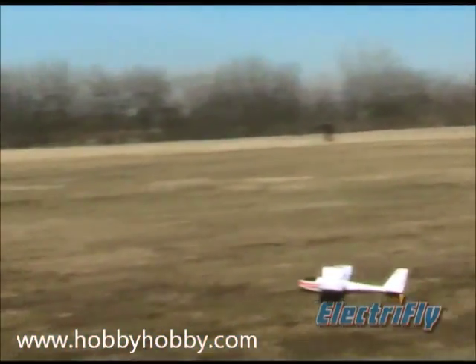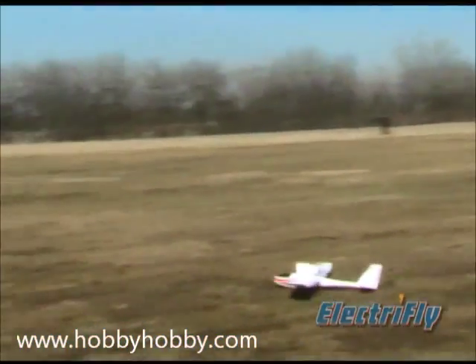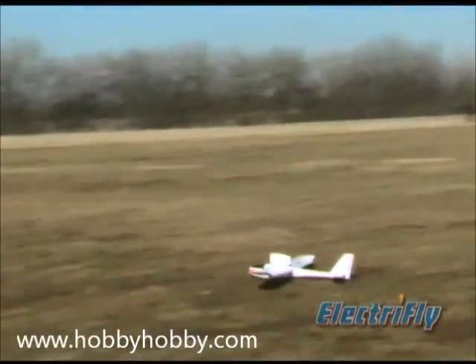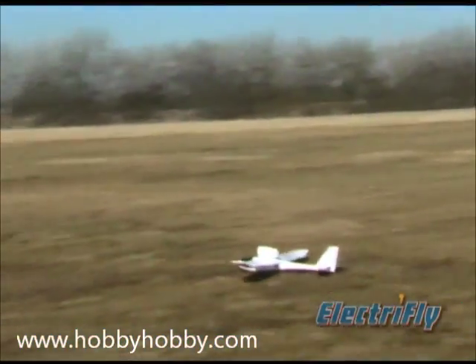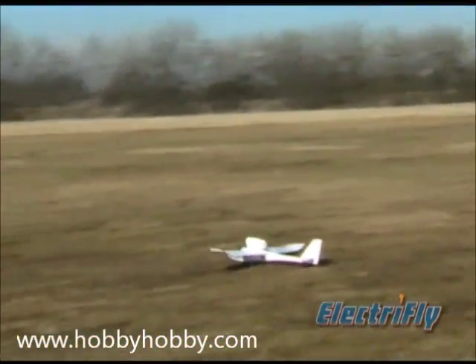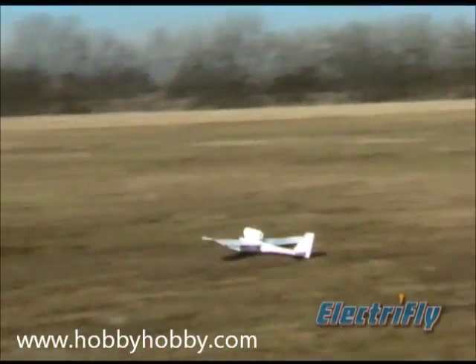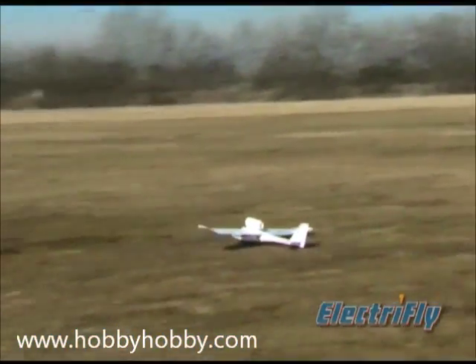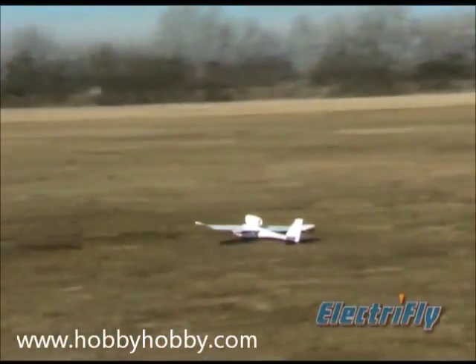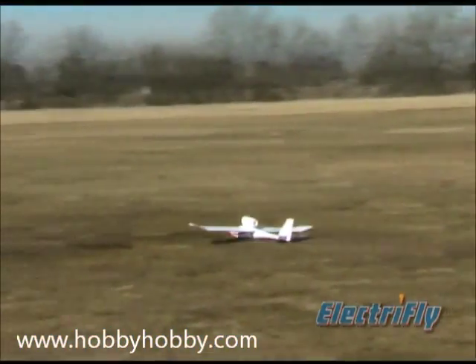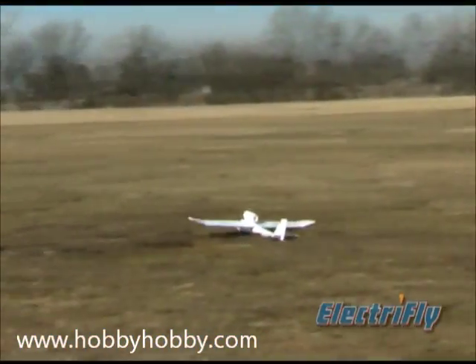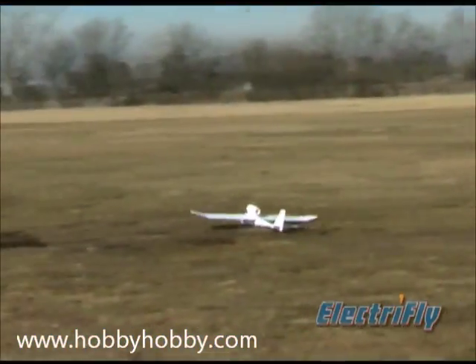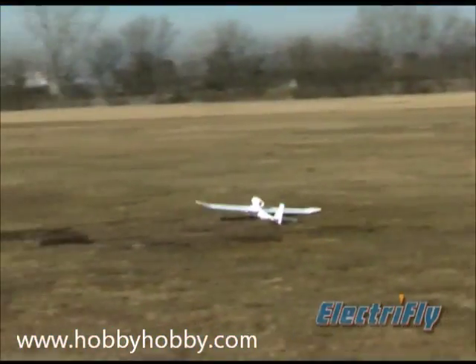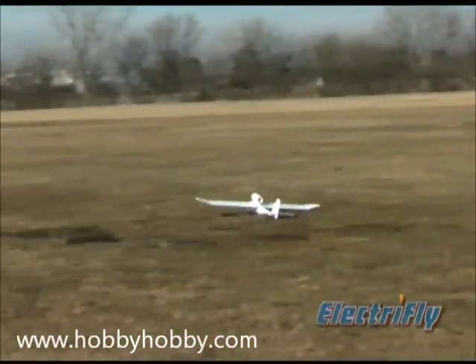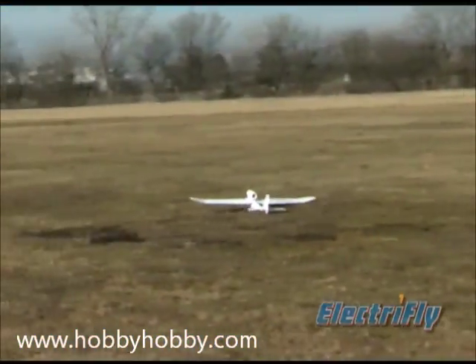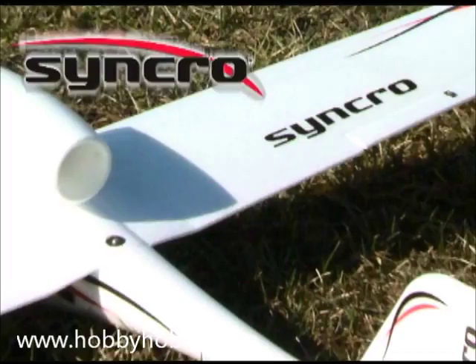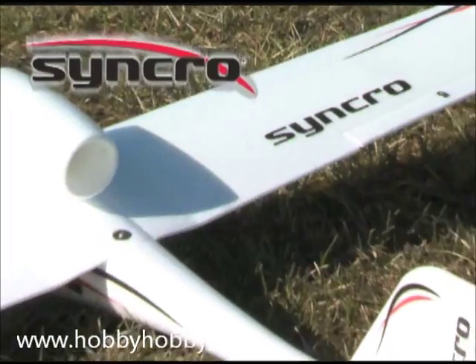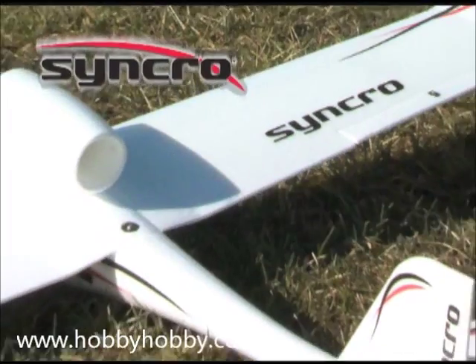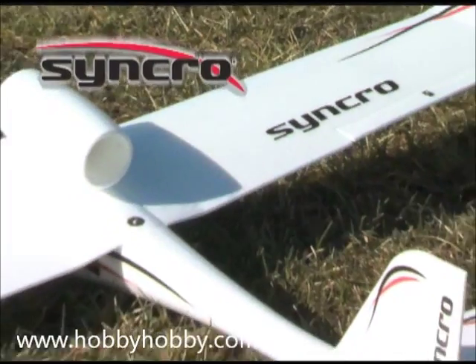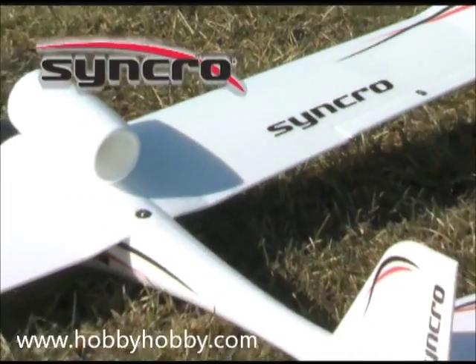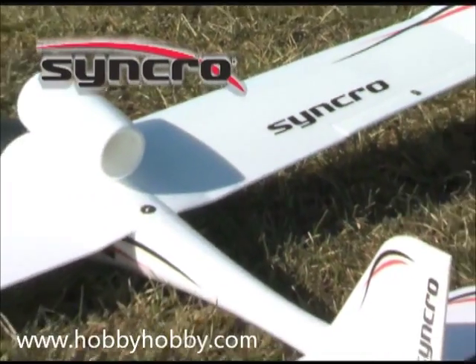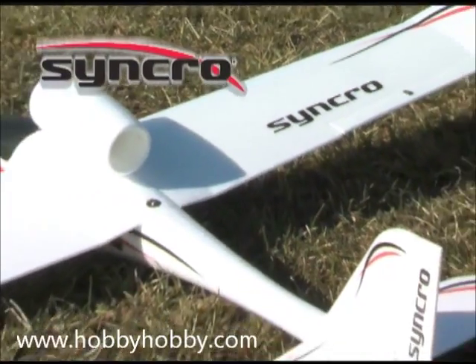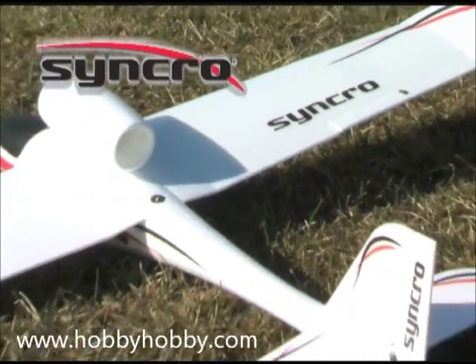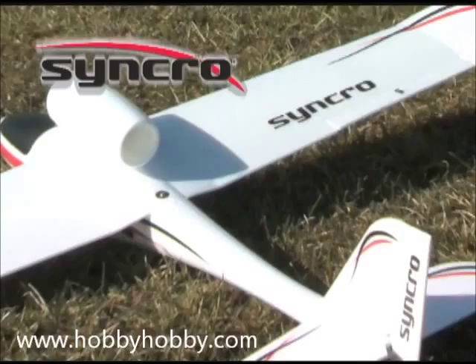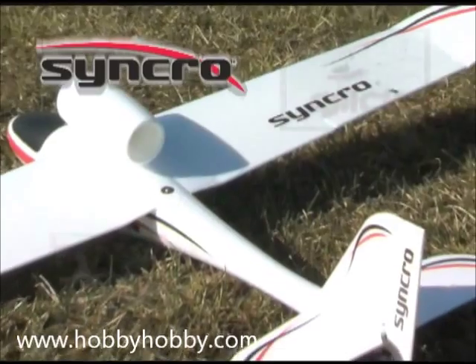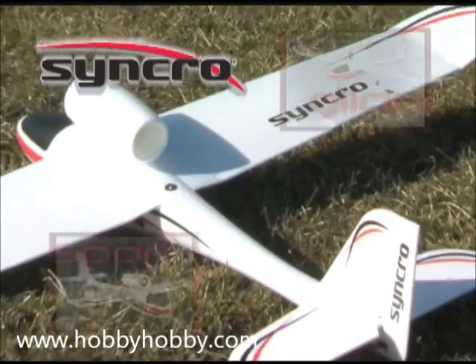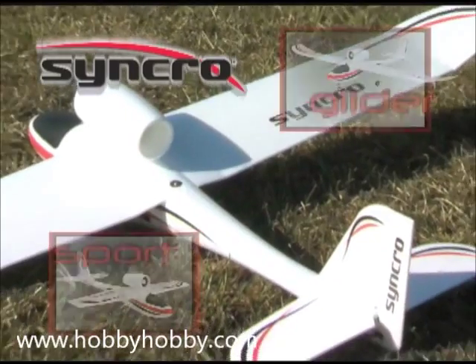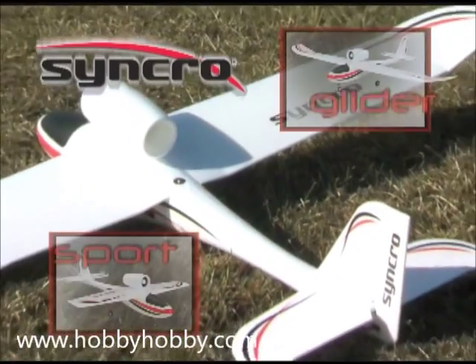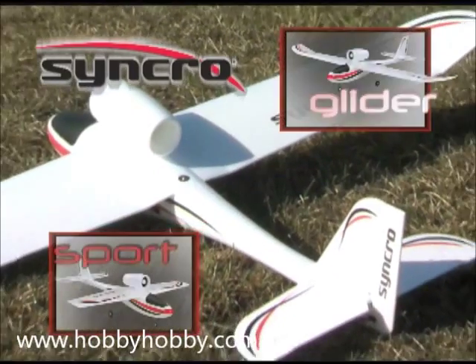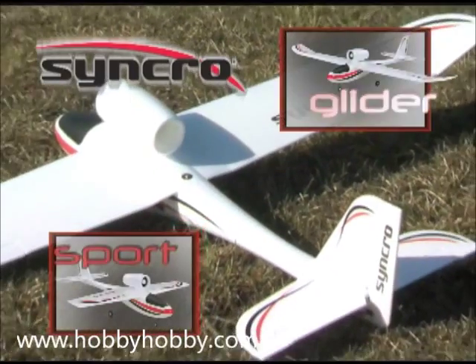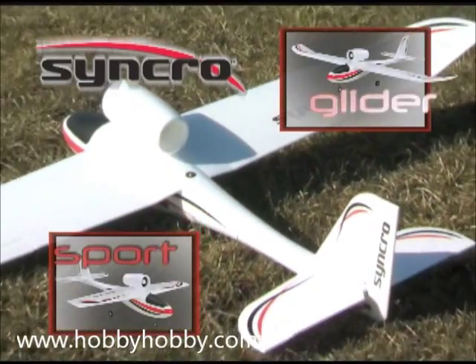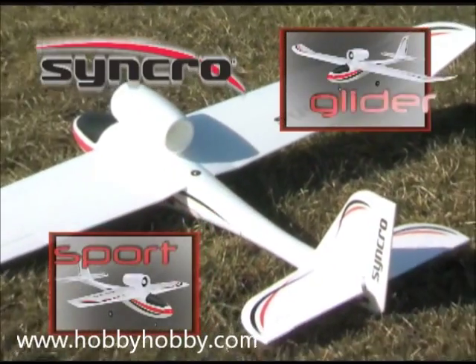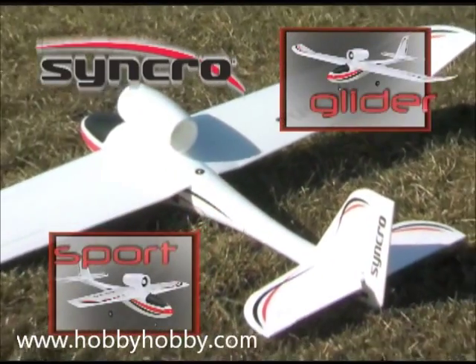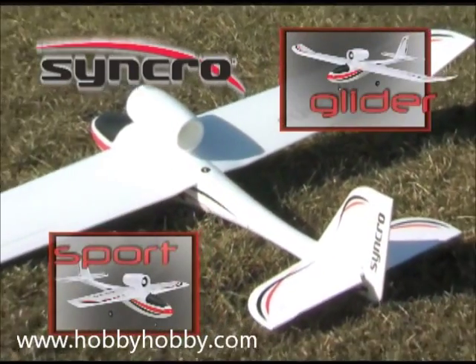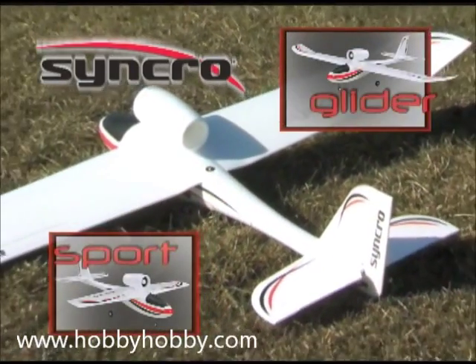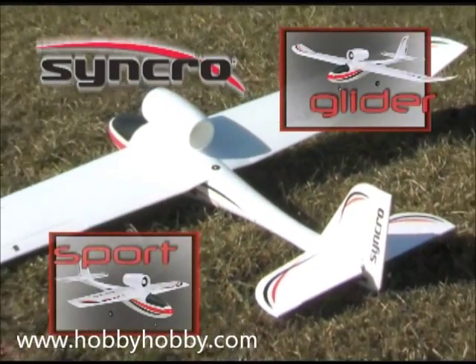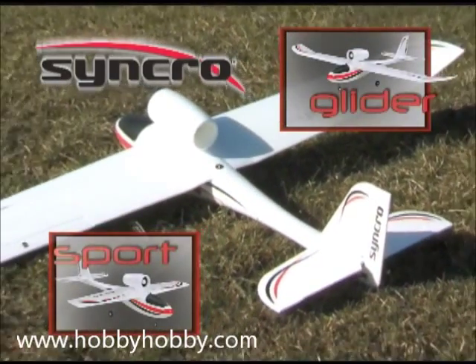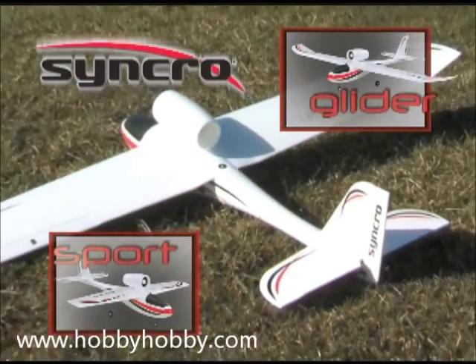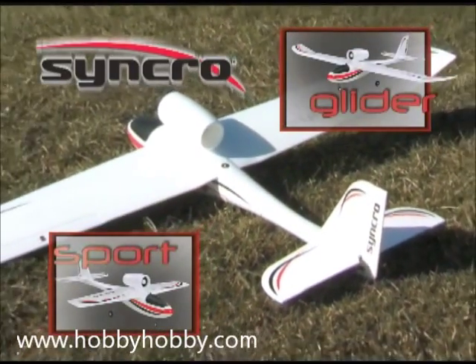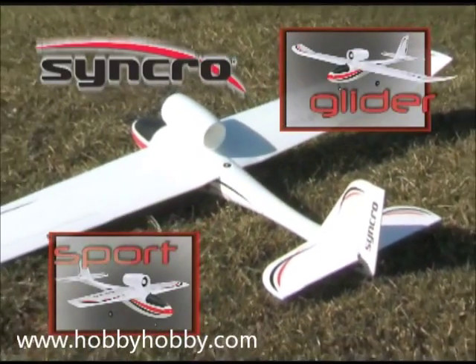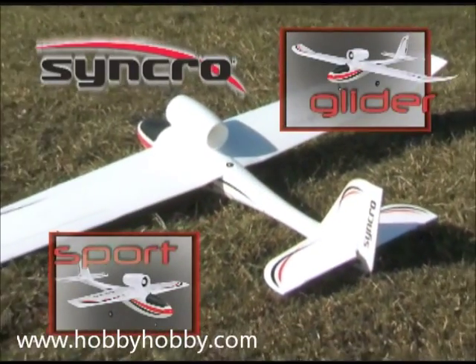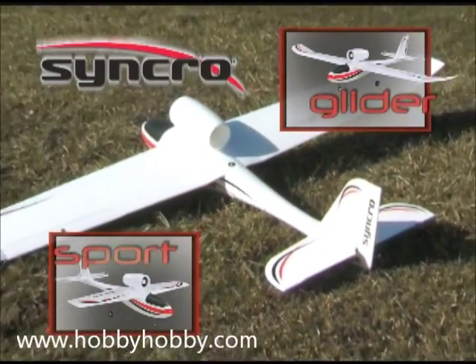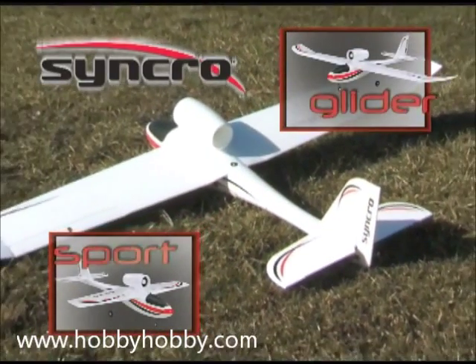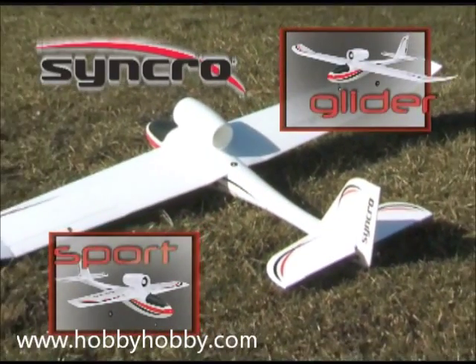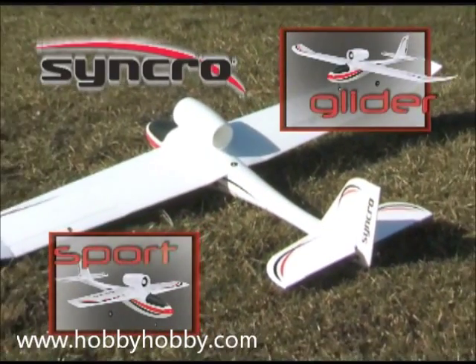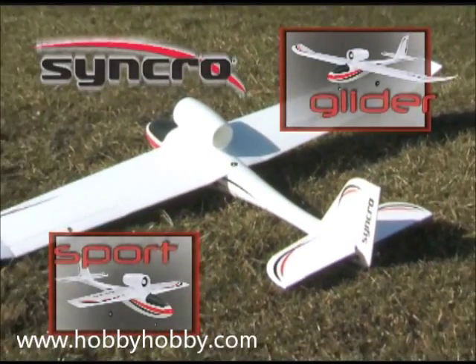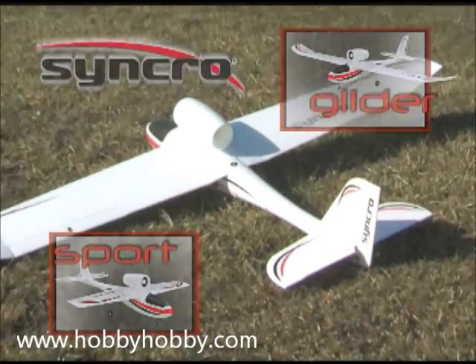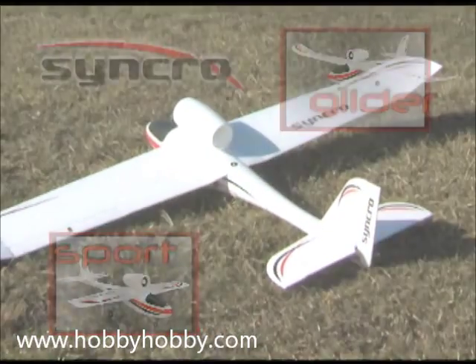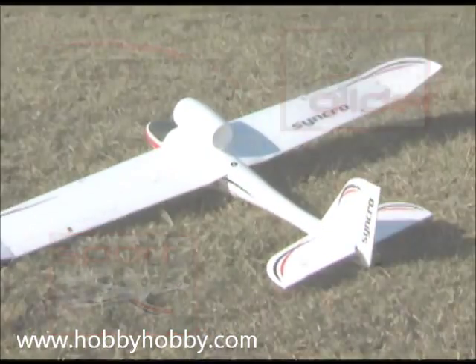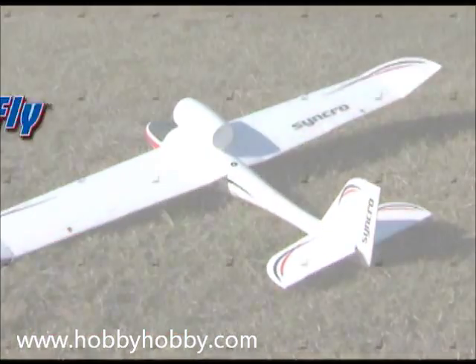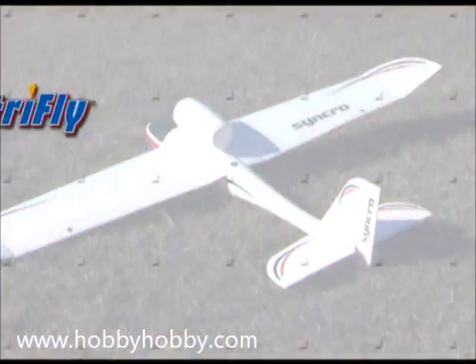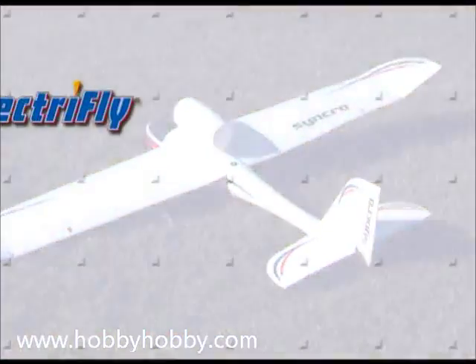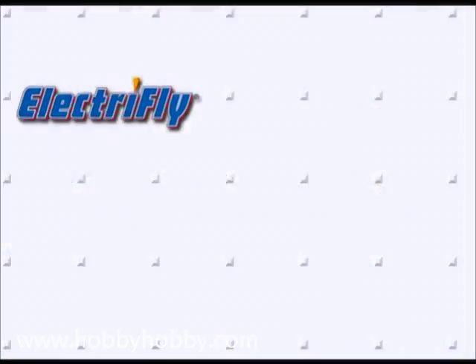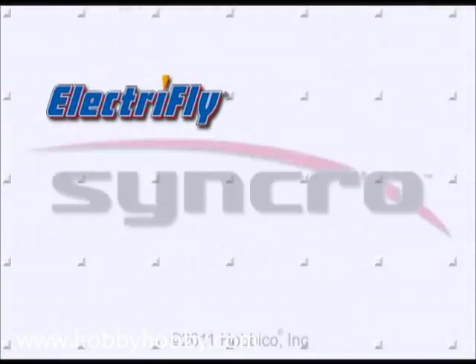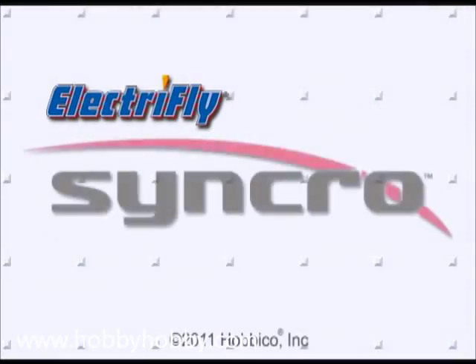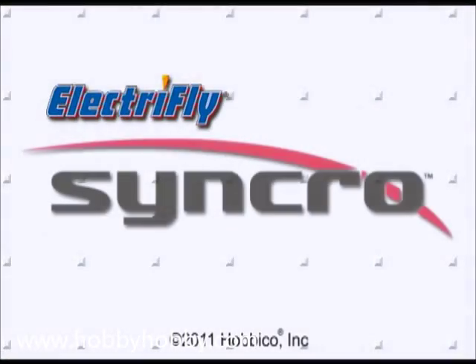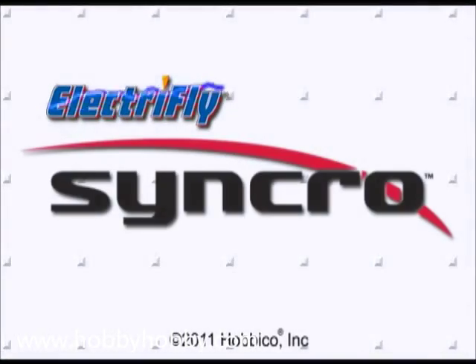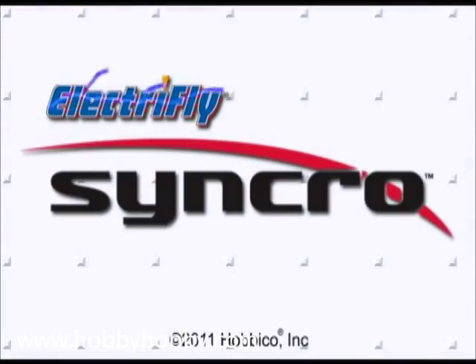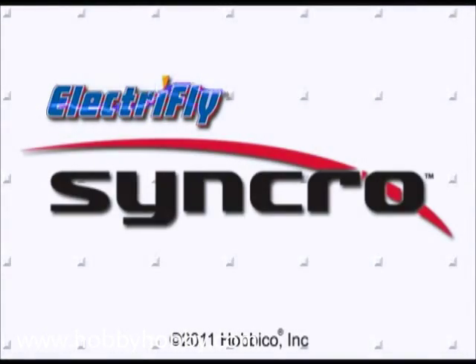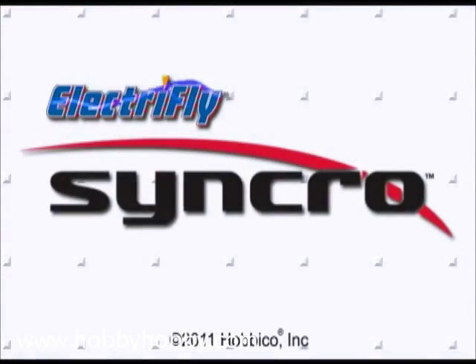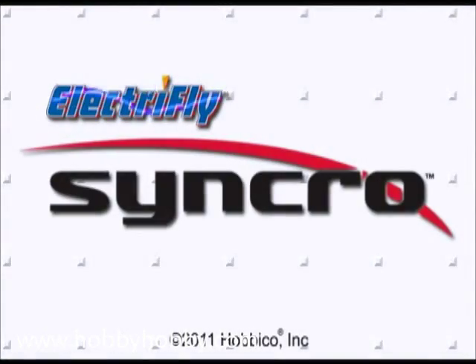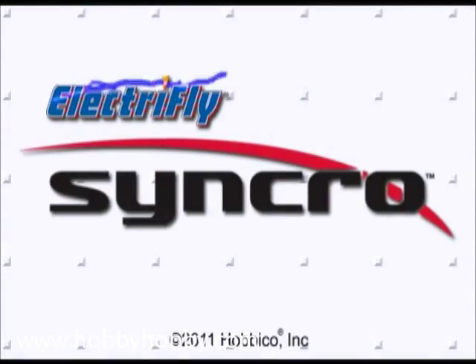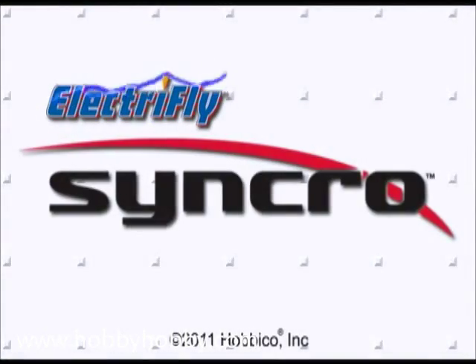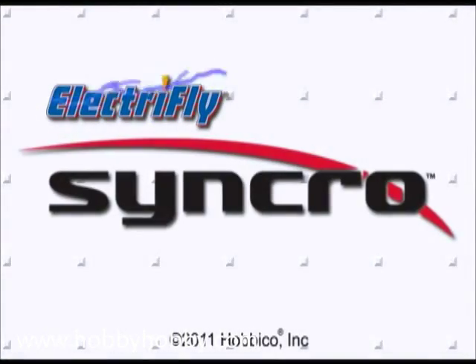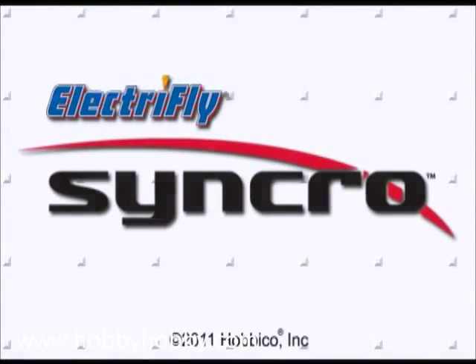The Synchro ARF — it's one plane, but two exciting ways to fly. Available now from ElectriFly.